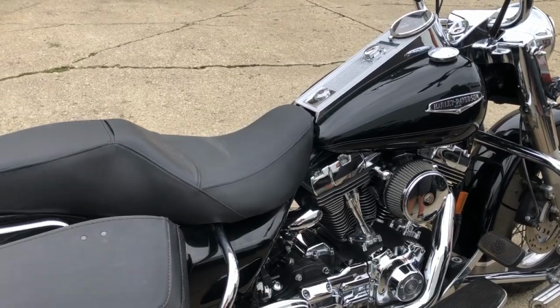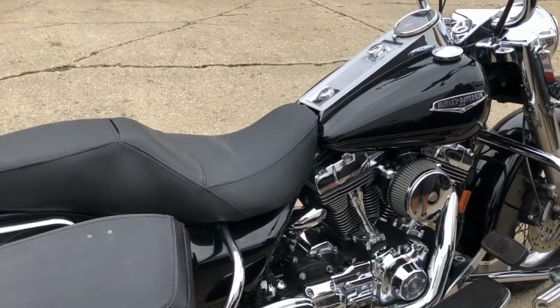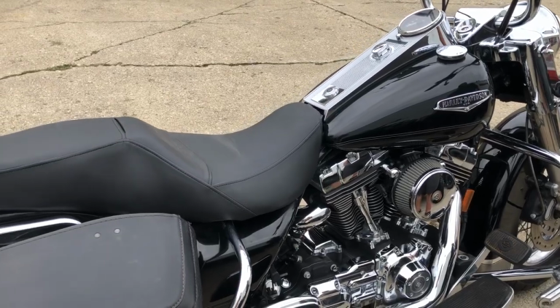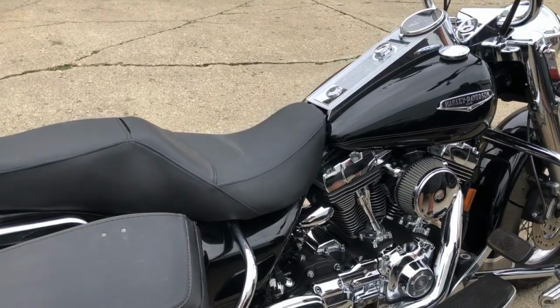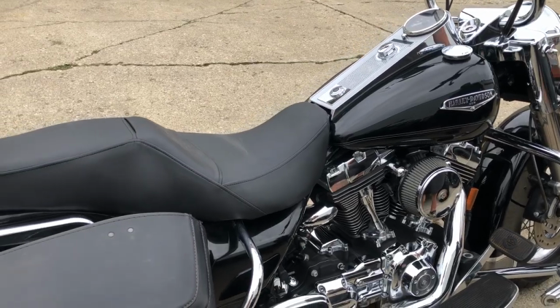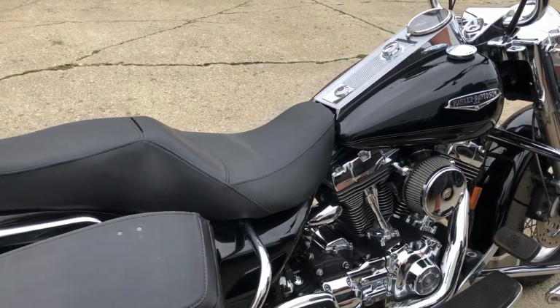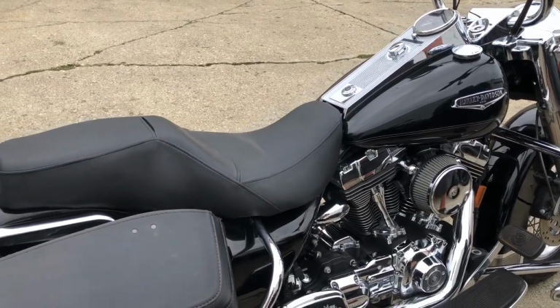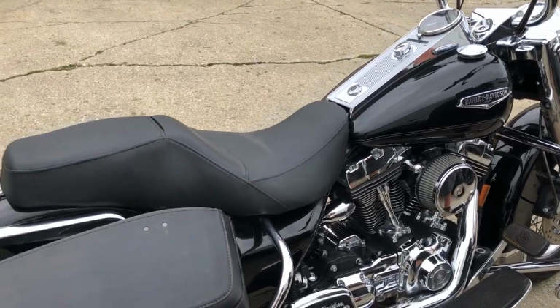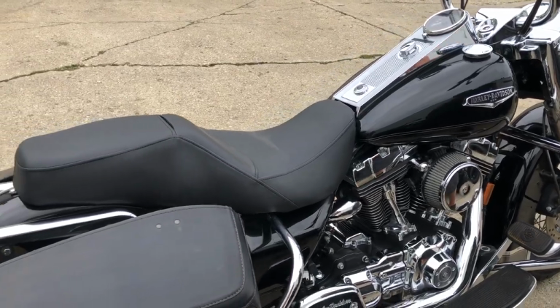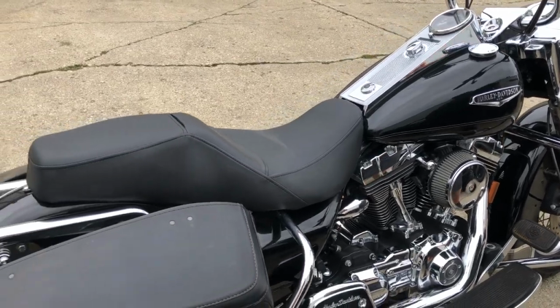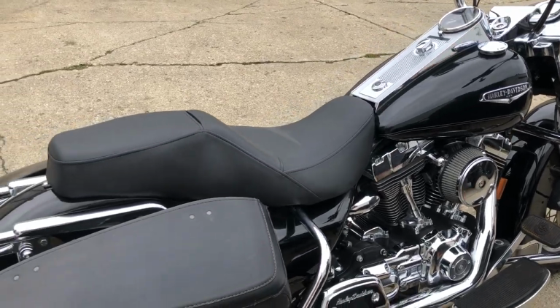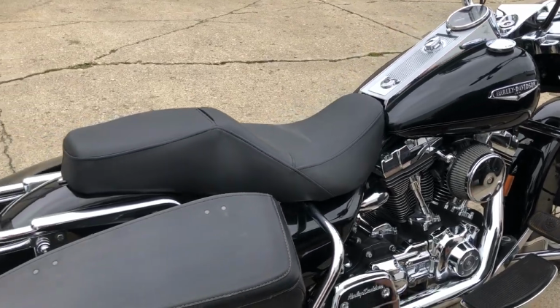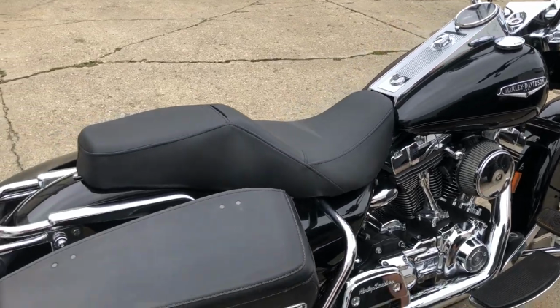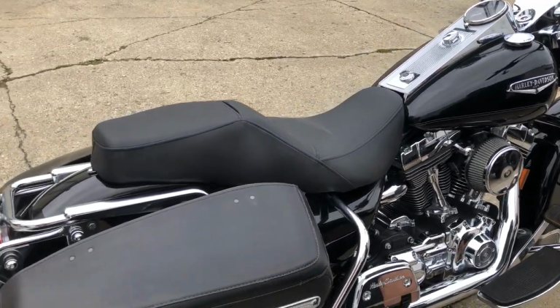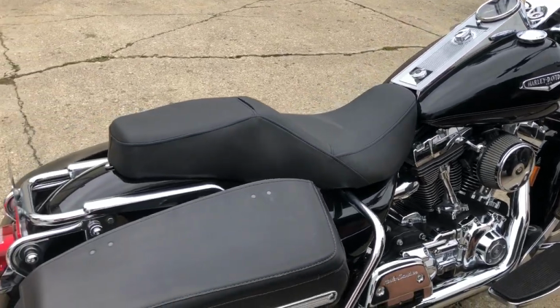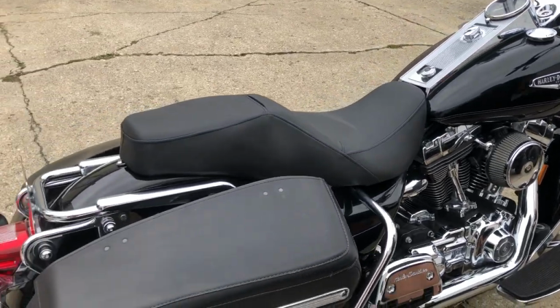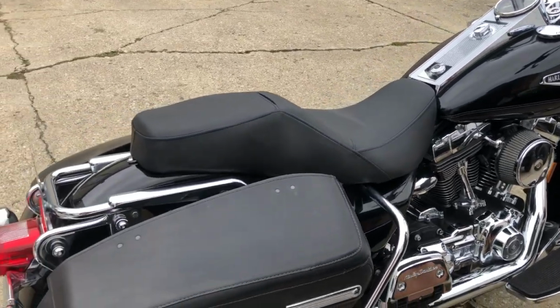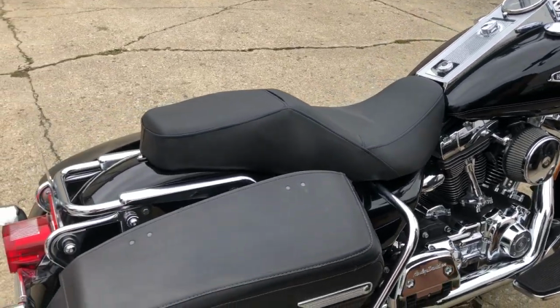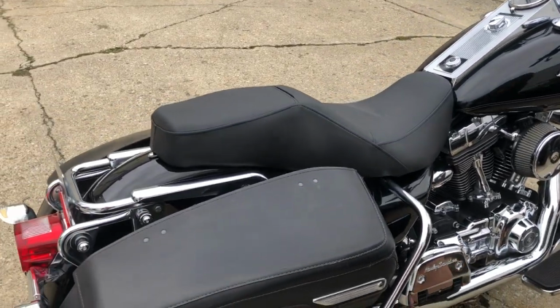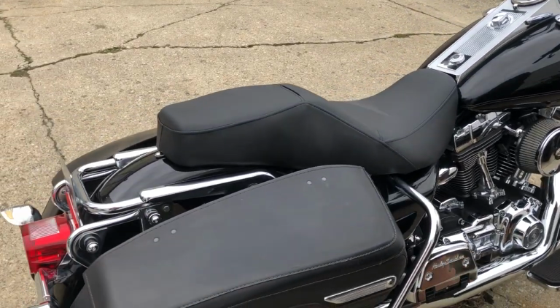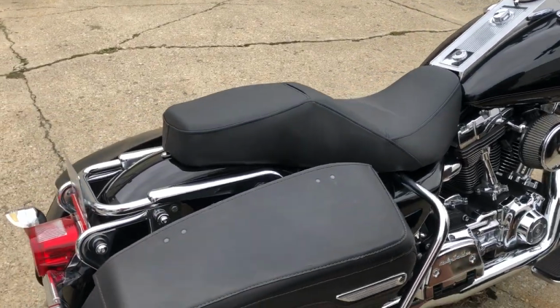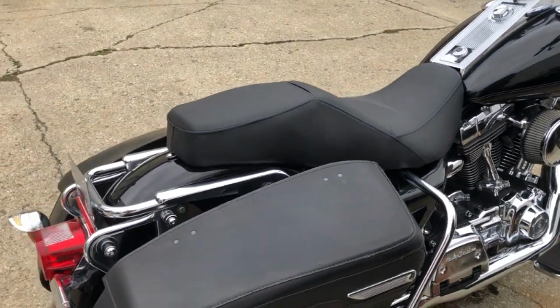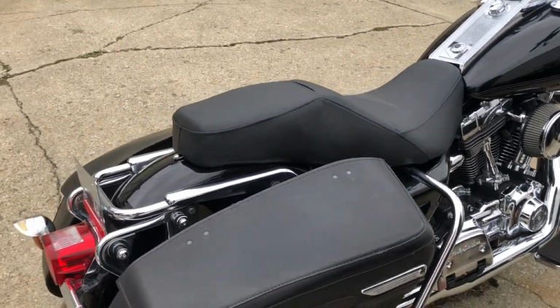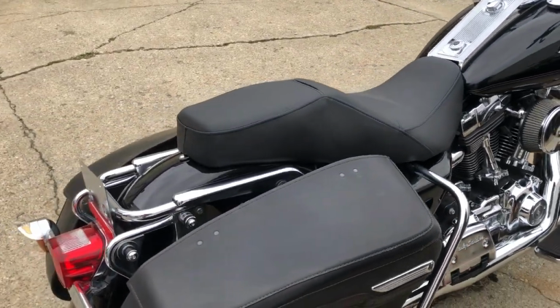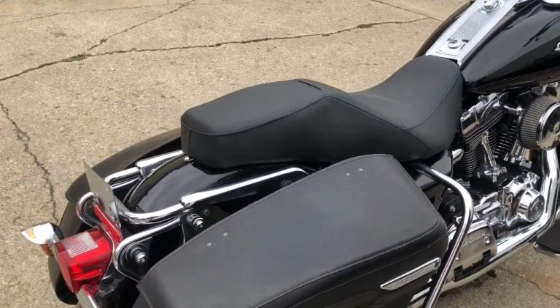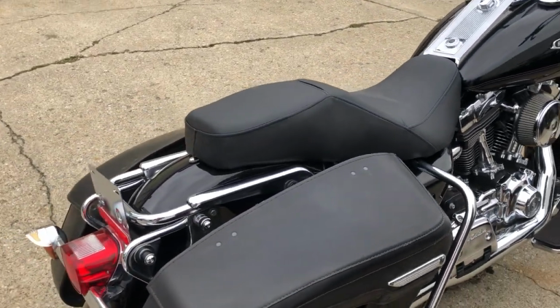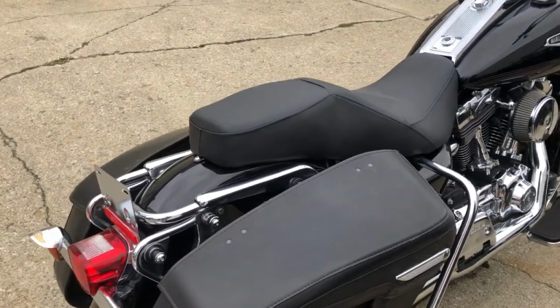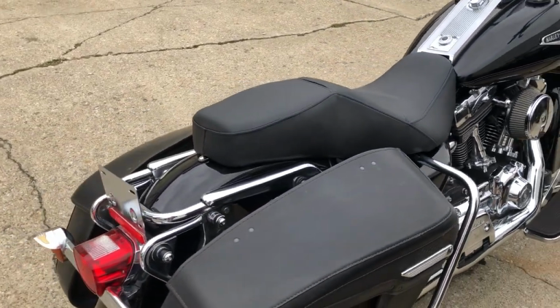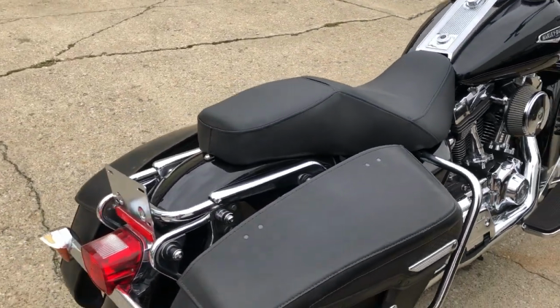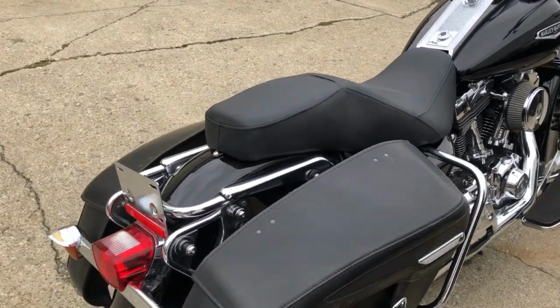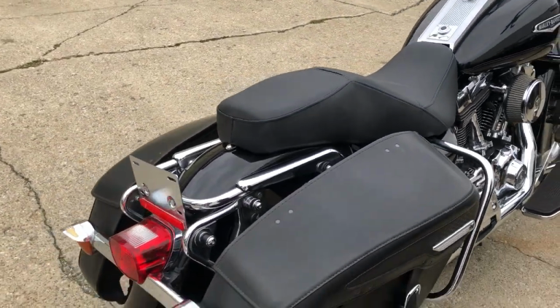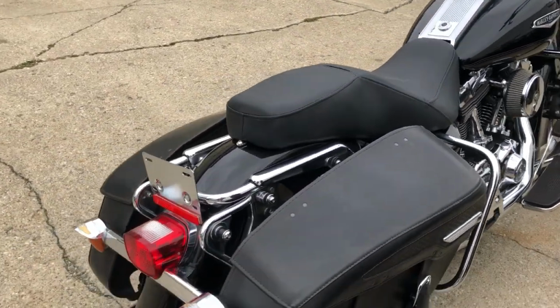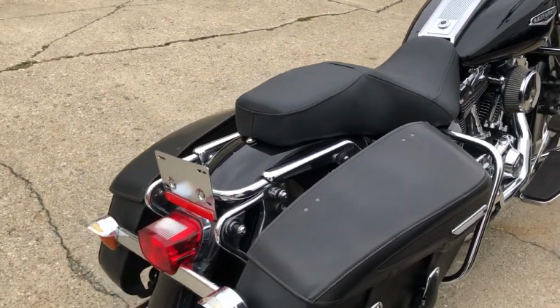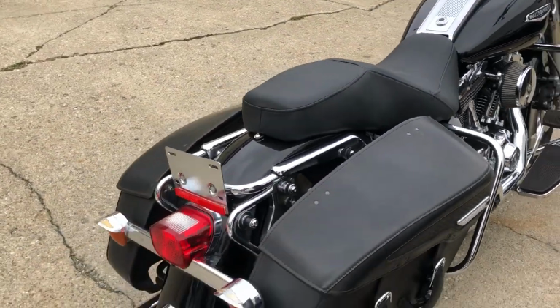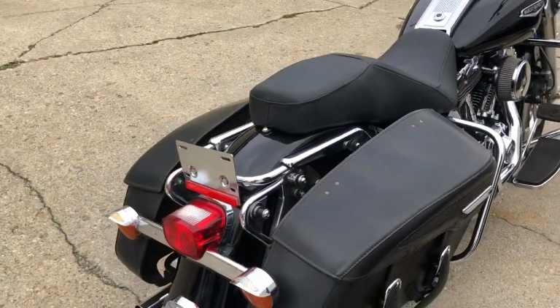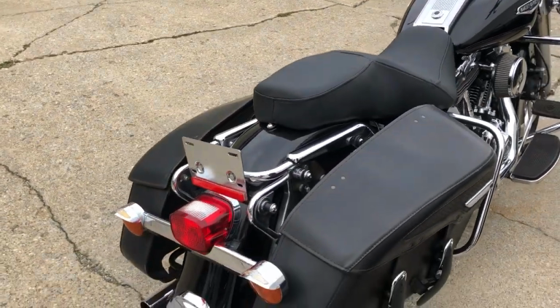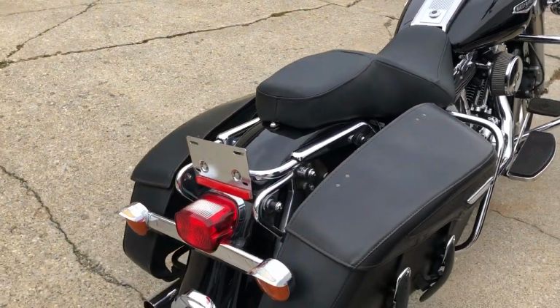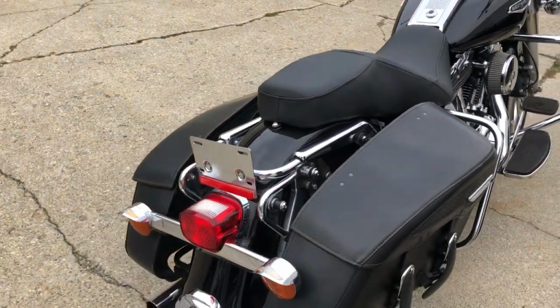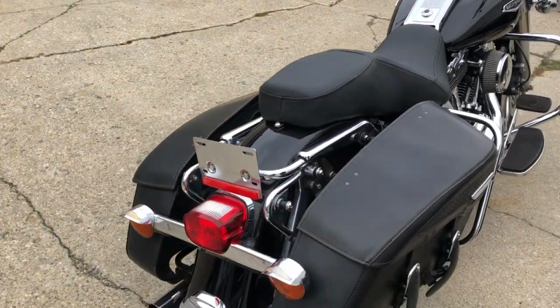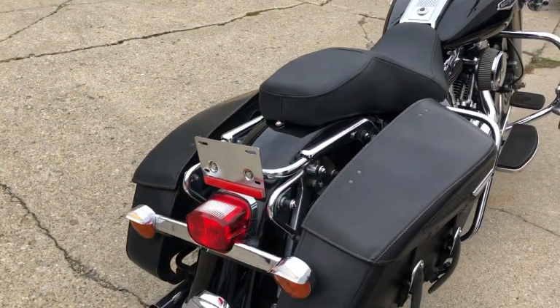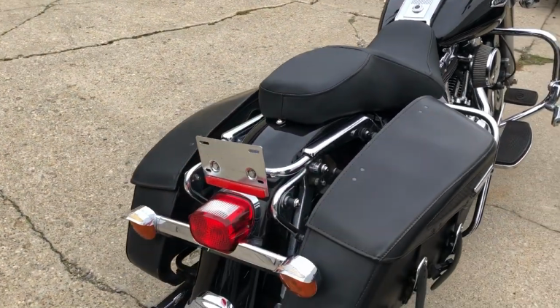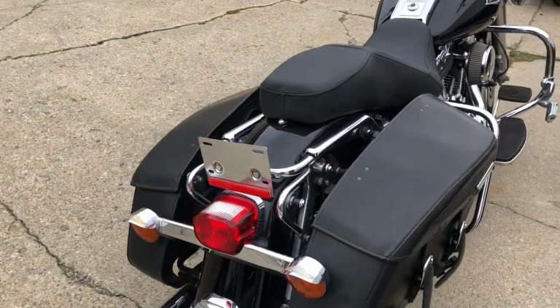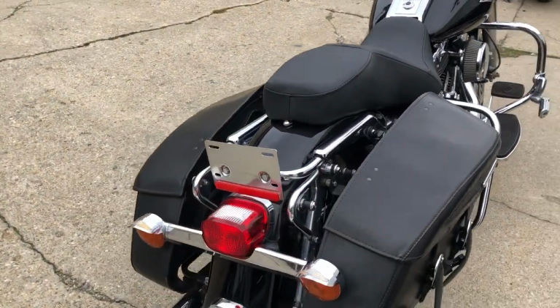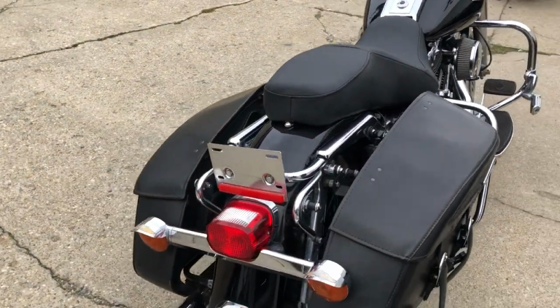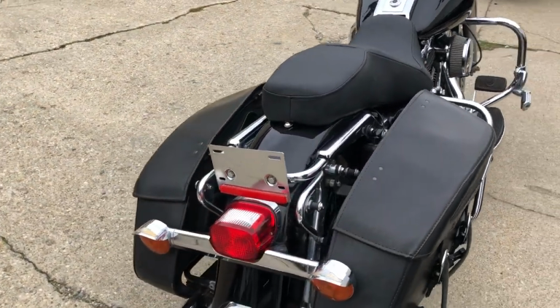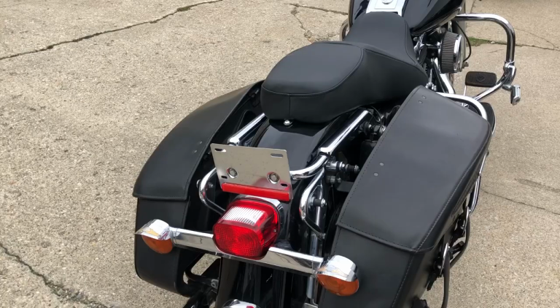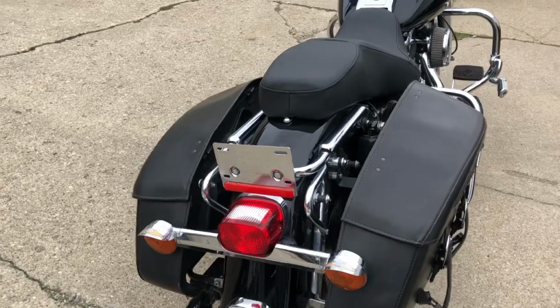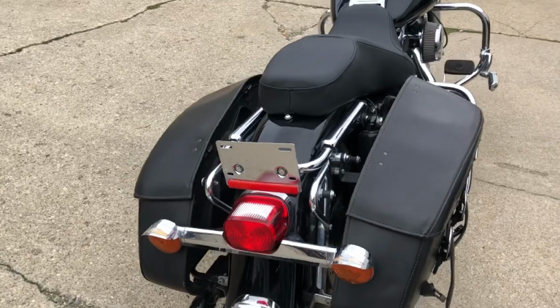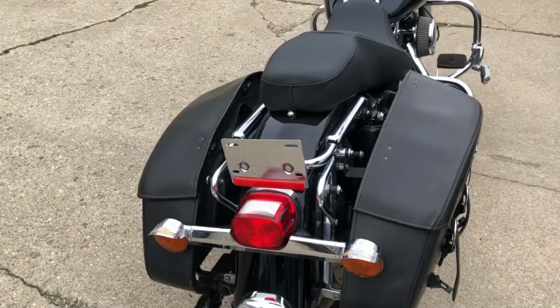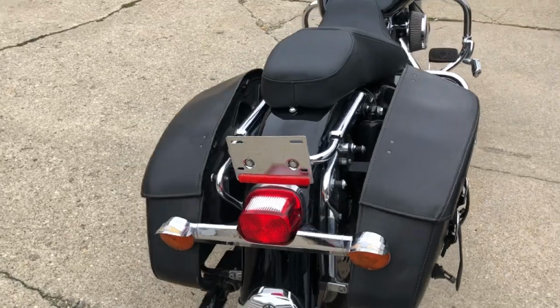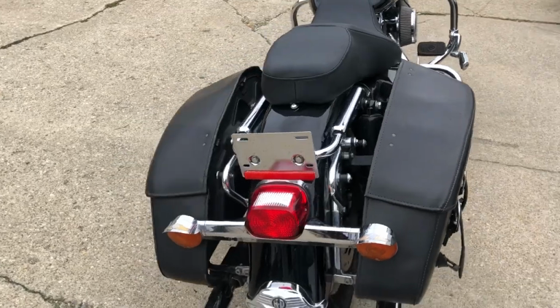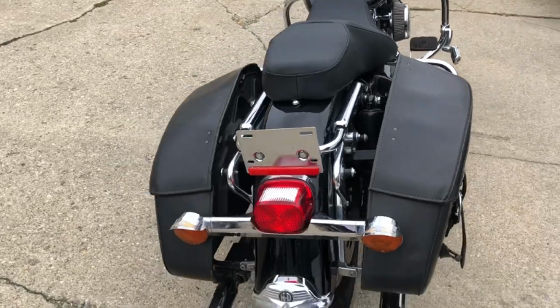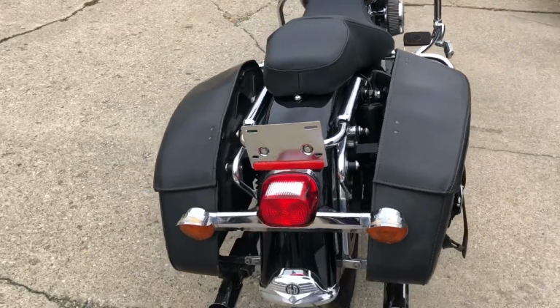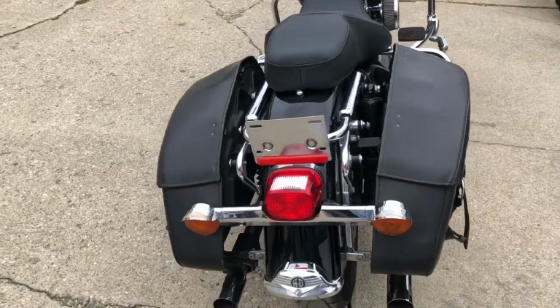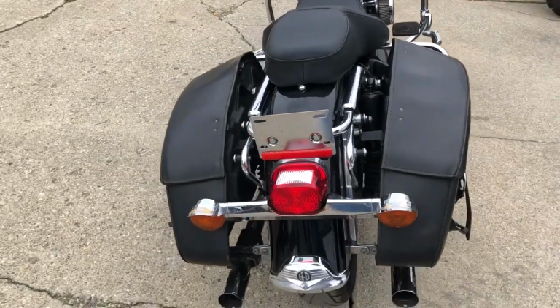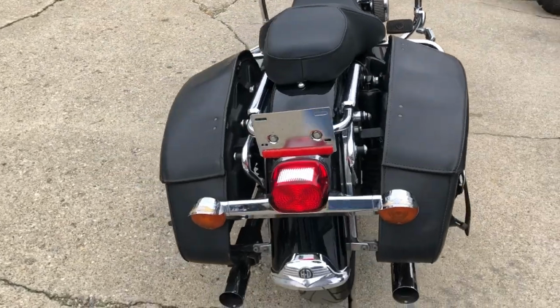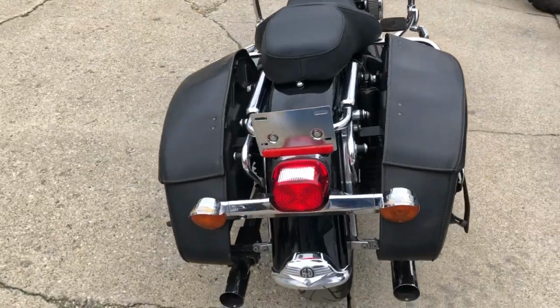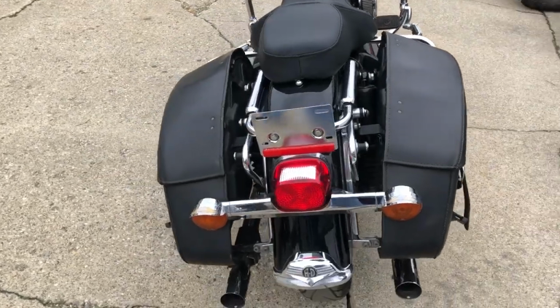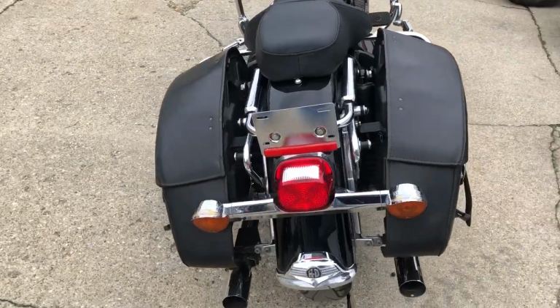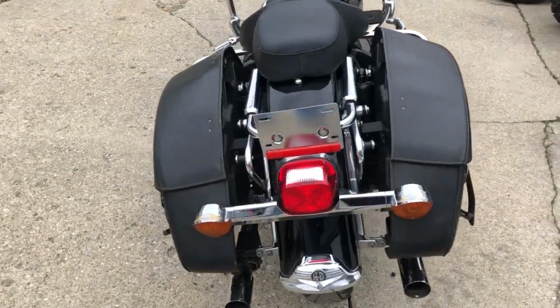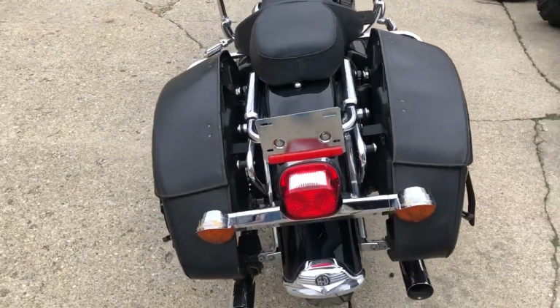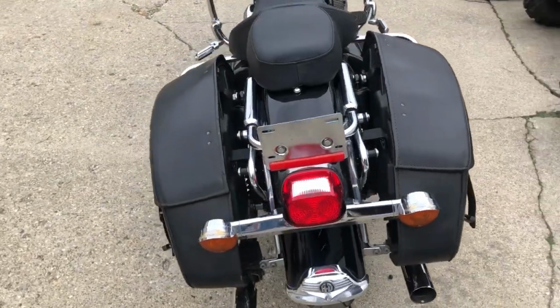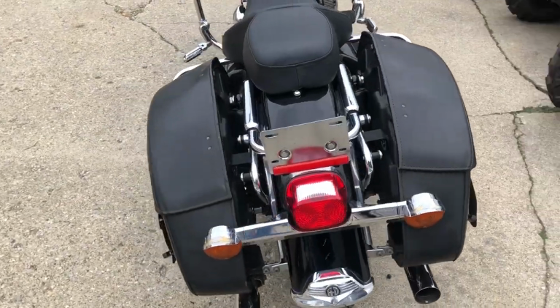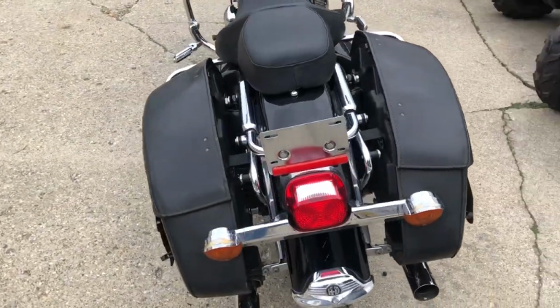Hey guys, ApprovalPowerSports.com — another Road King we just got in. This one's a 2007 Road King.